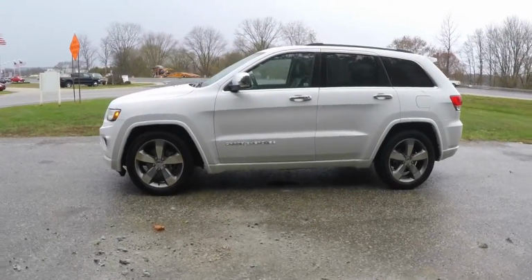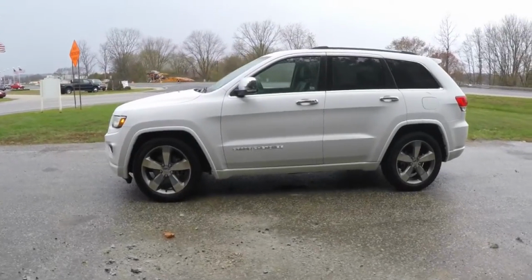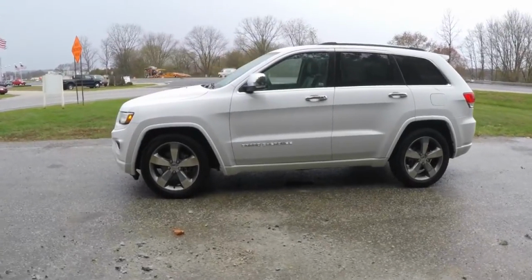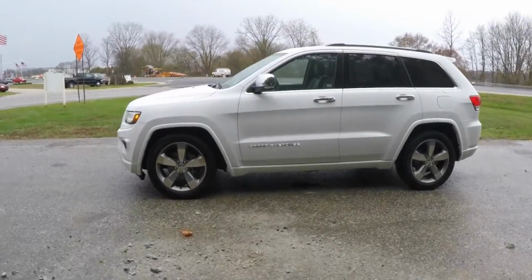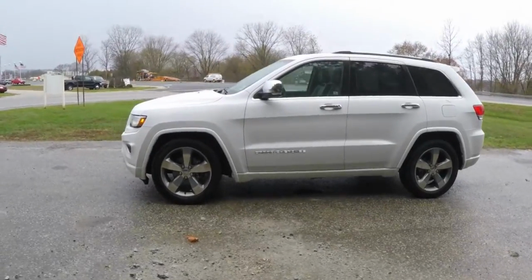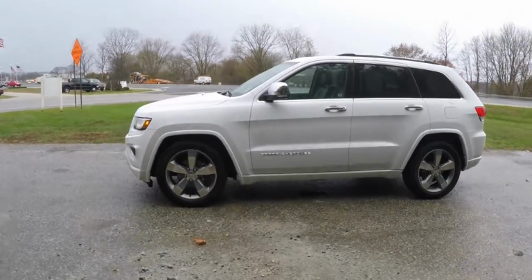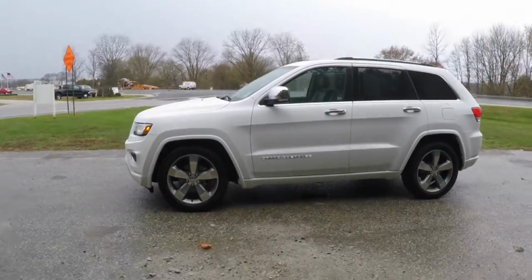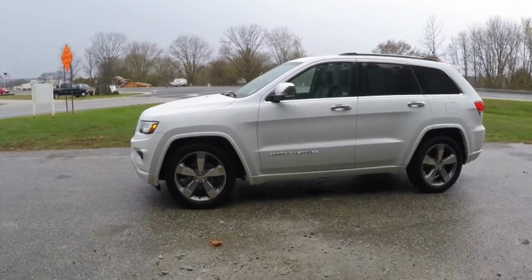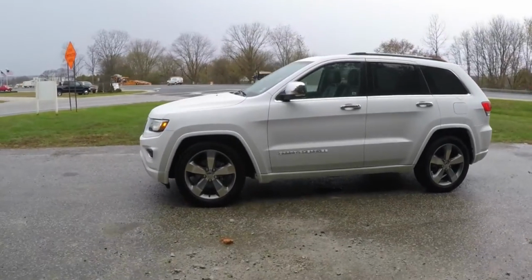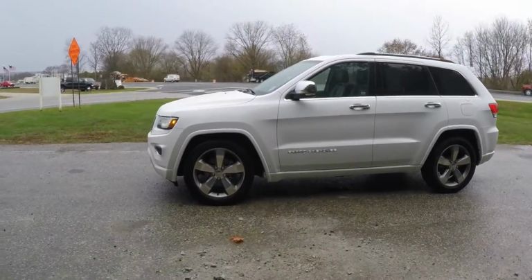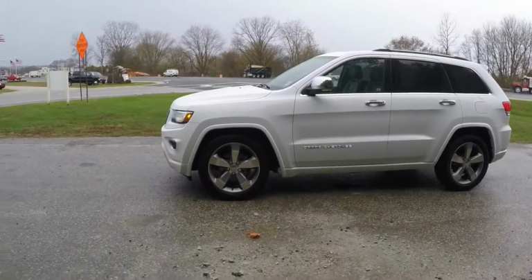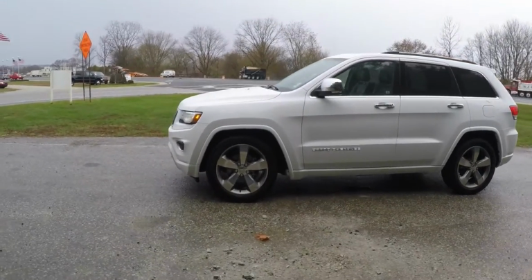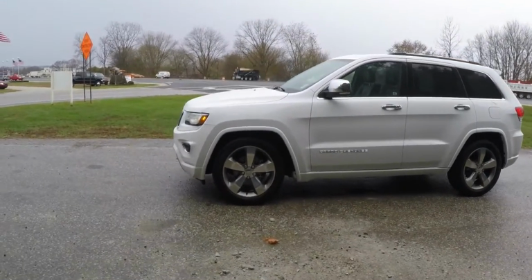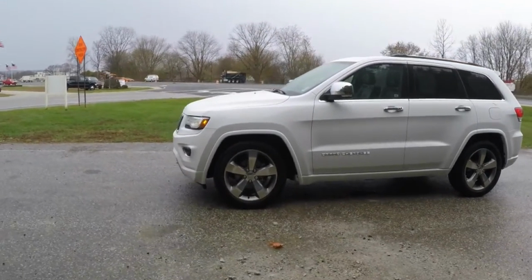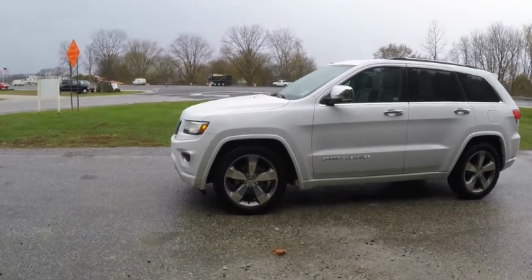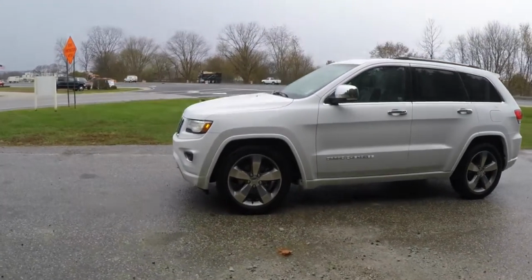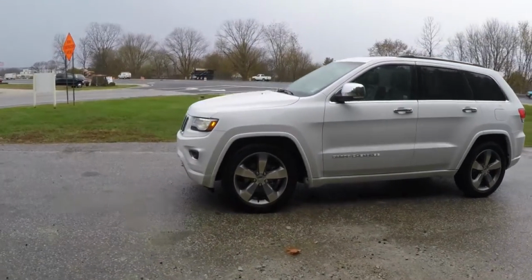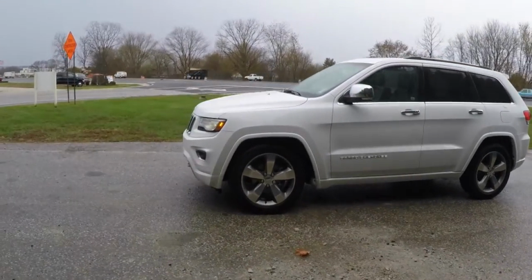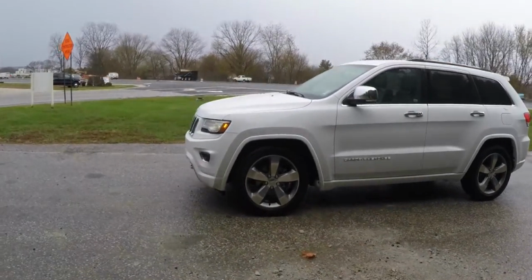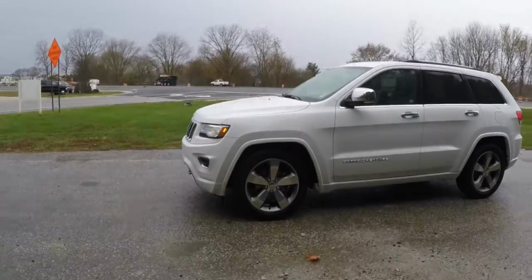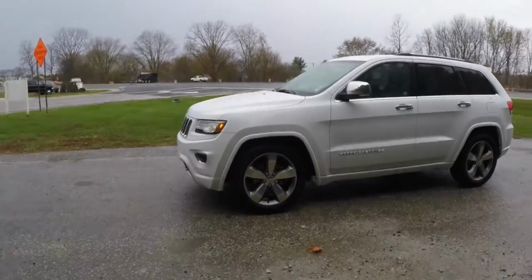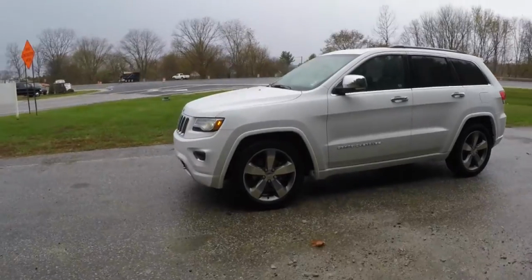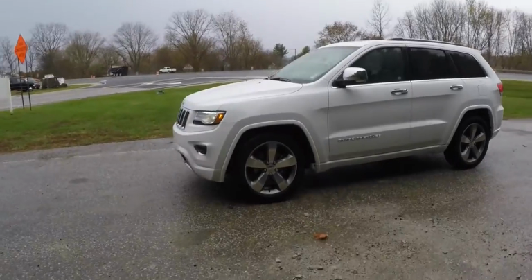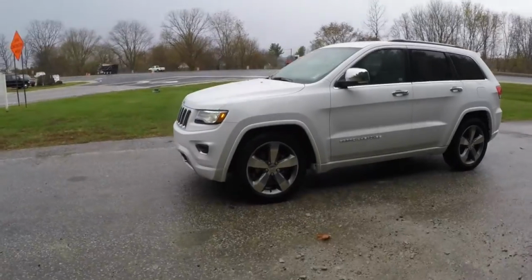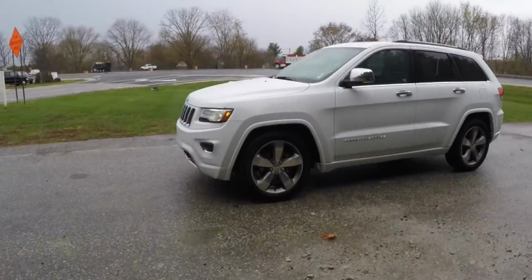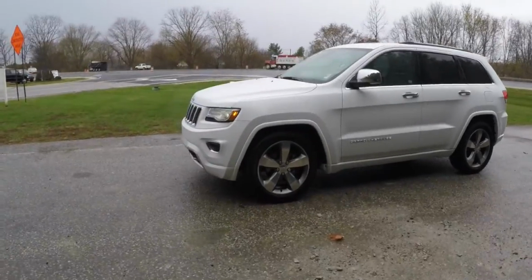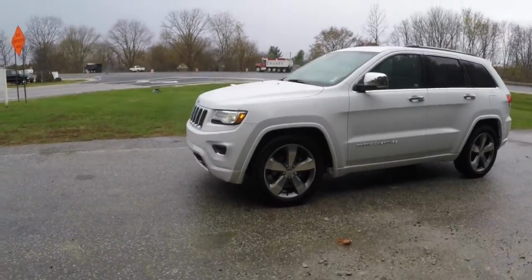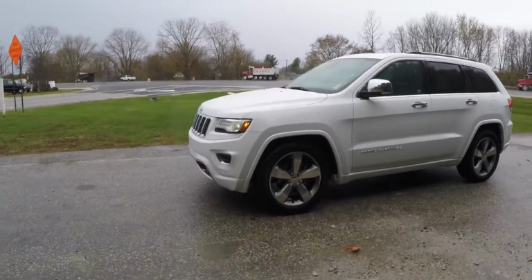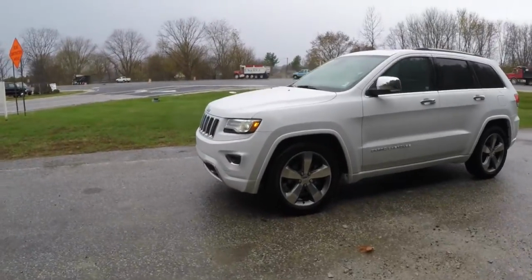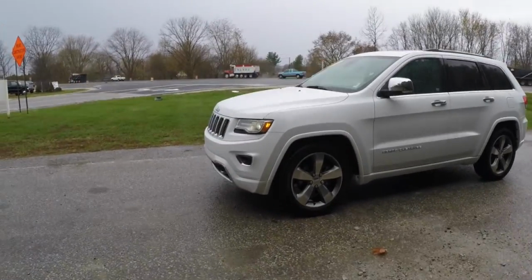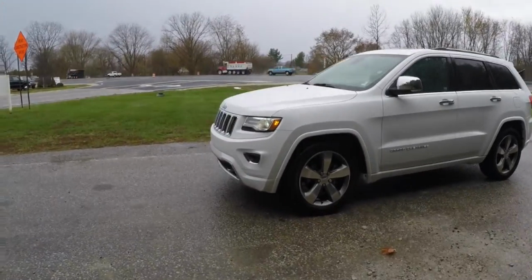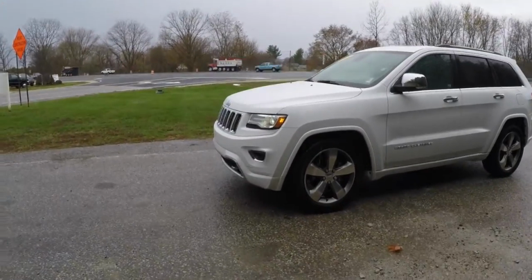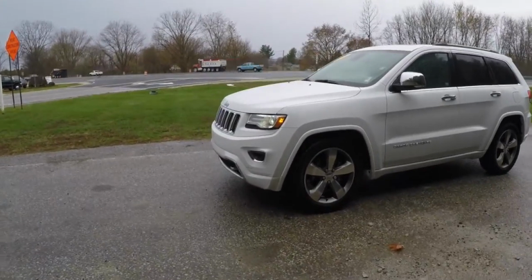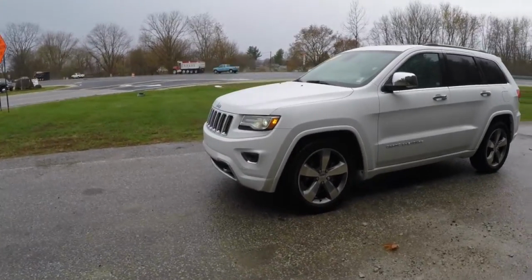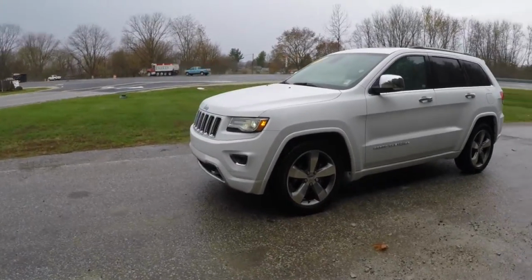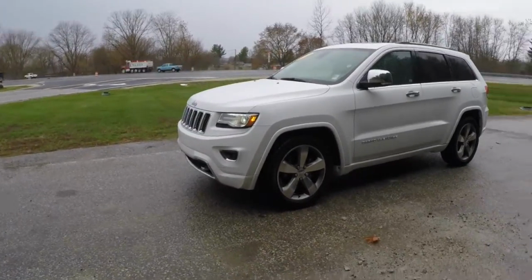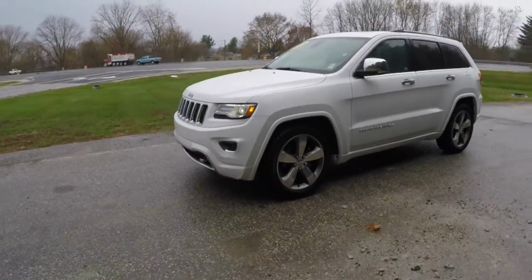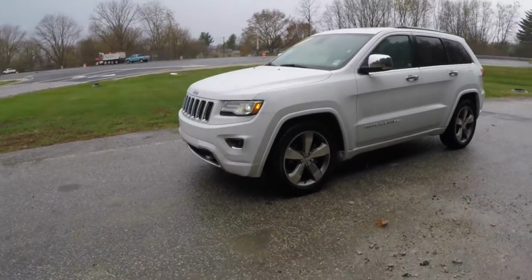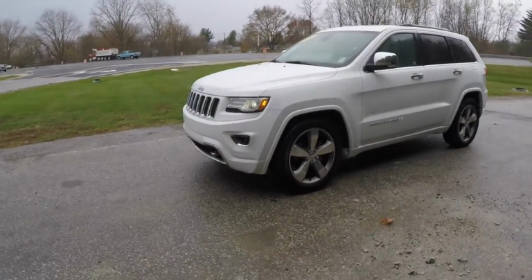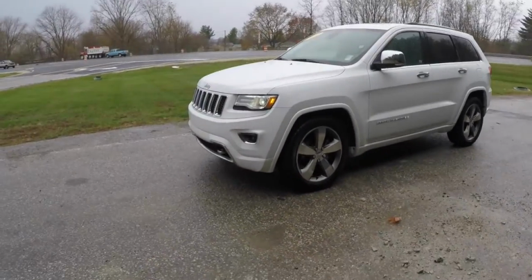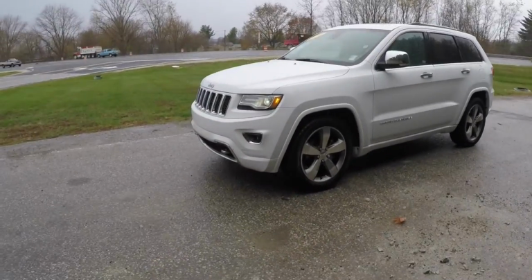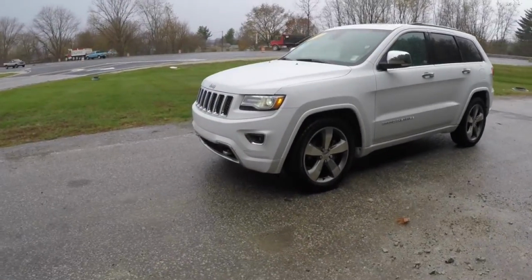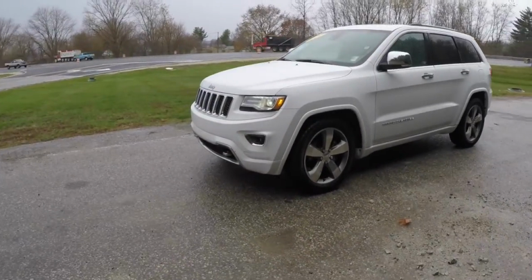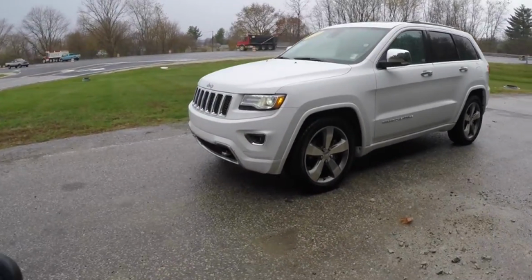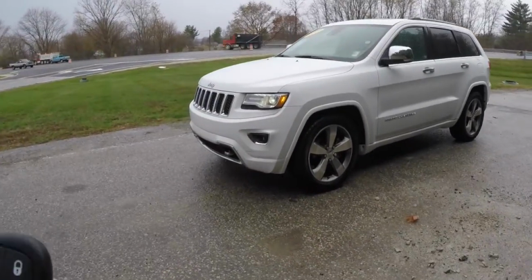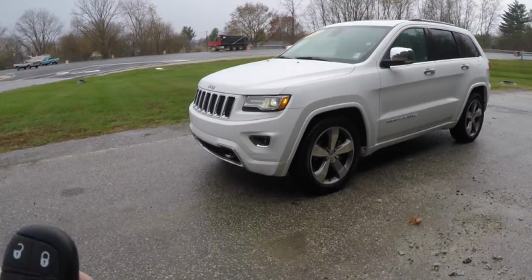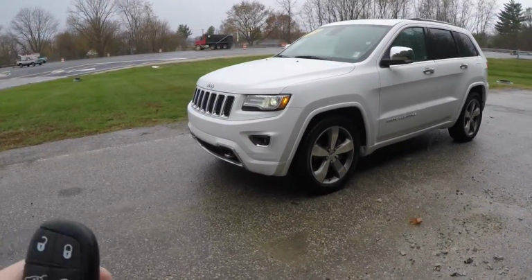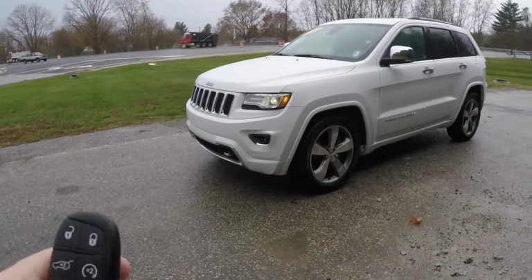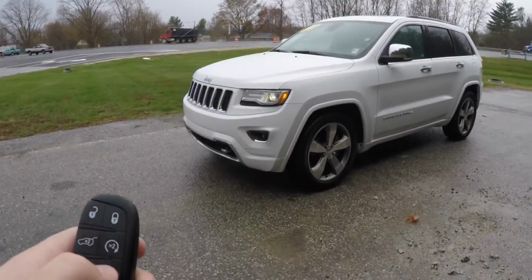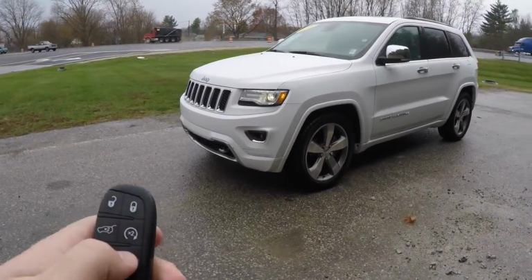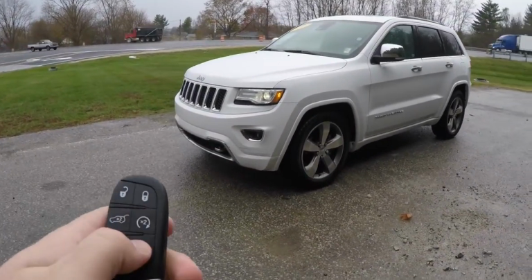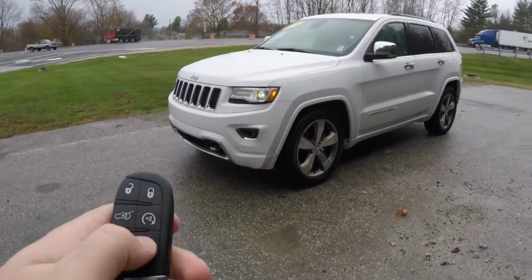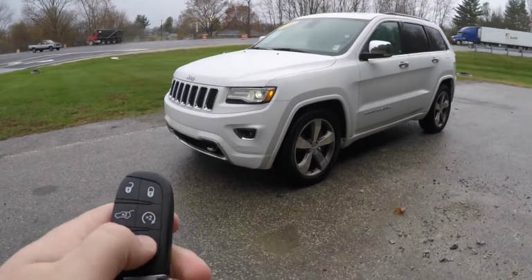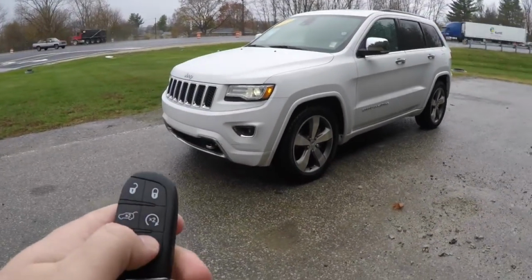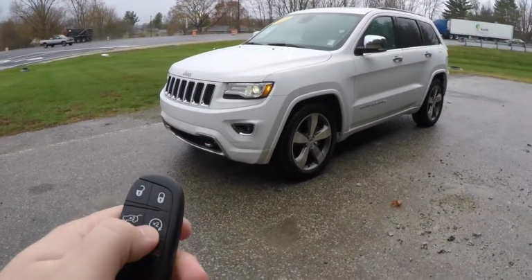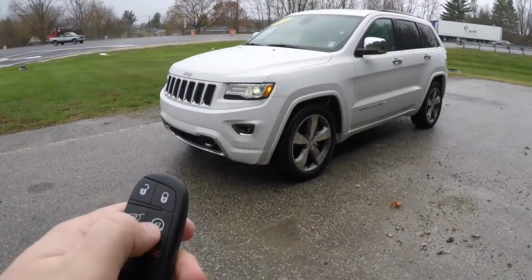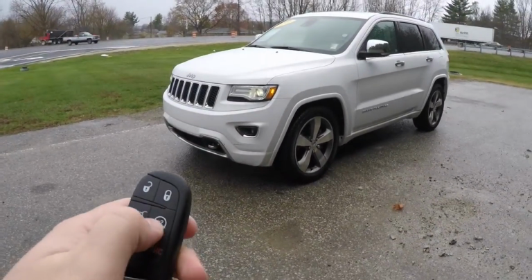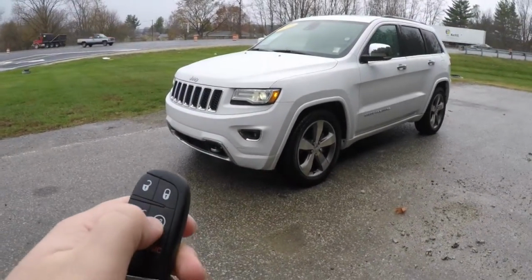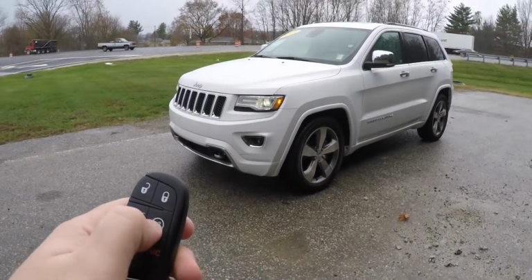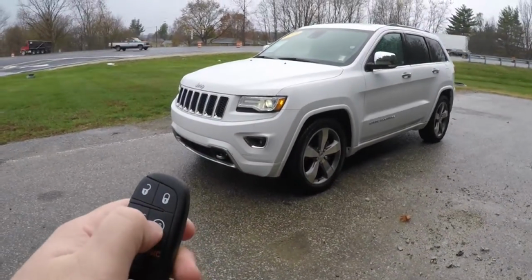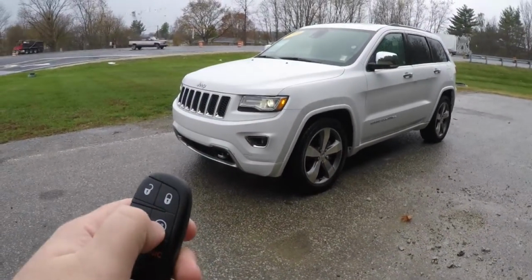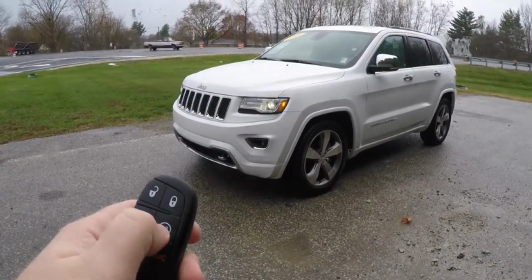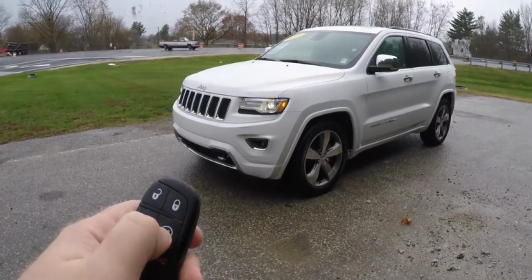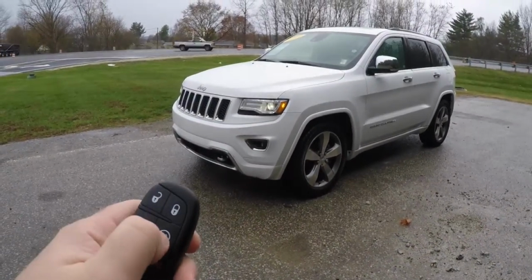This vehicle is also equipped with adaptive cruise sensors and blind spot monitoring with cross-path detection. The Grand Cherokee features remote start — to activate, simply double-press the remote start button on the key fob.